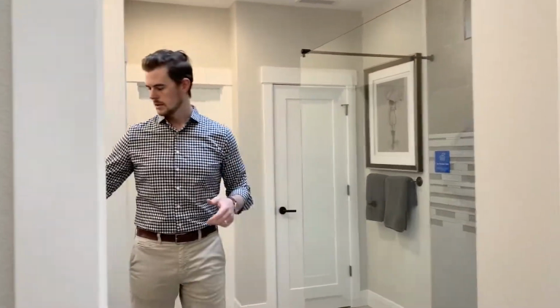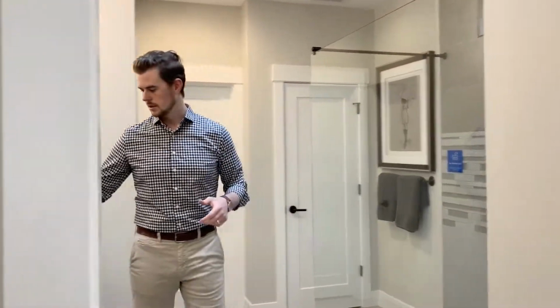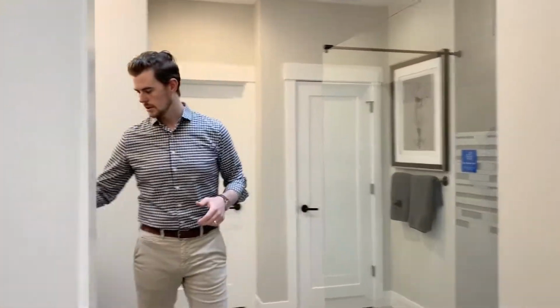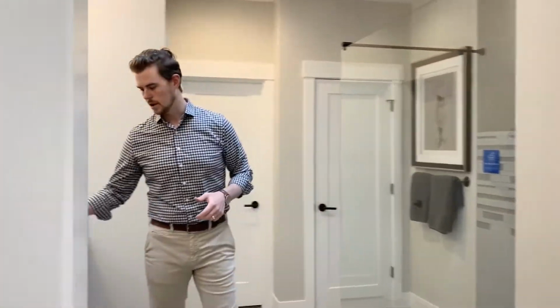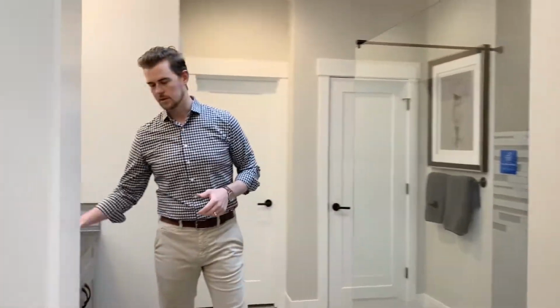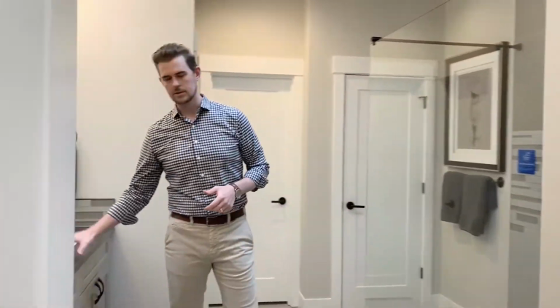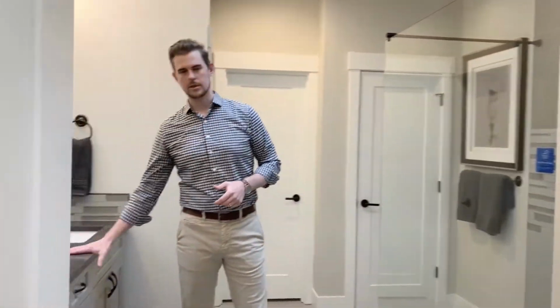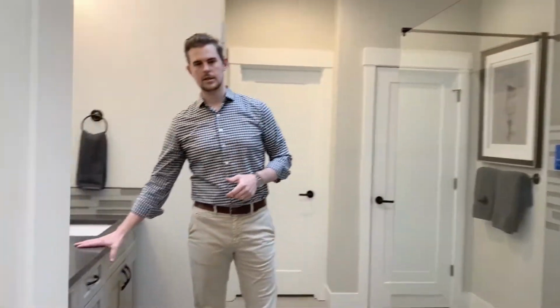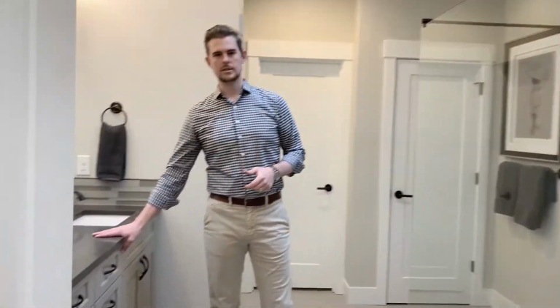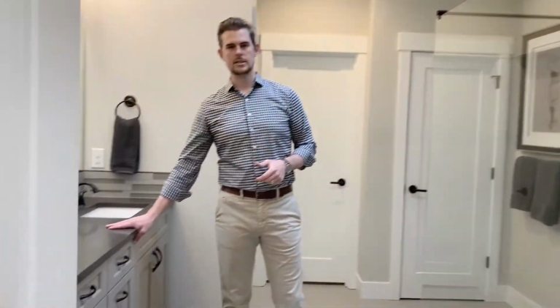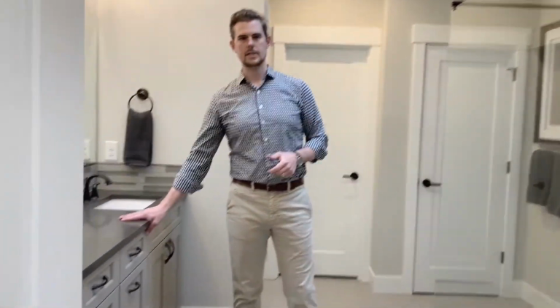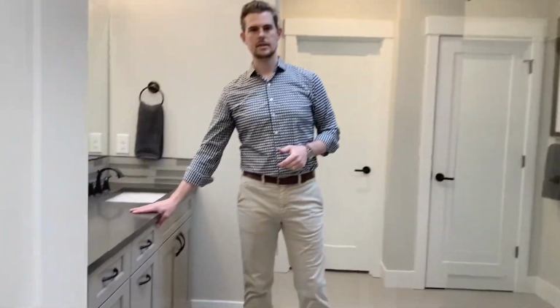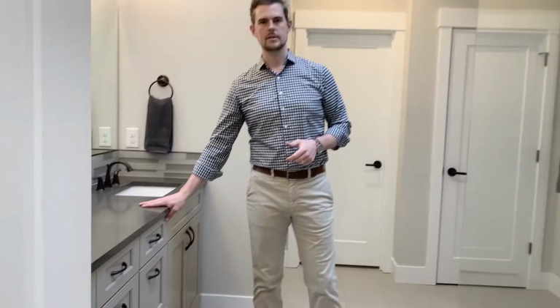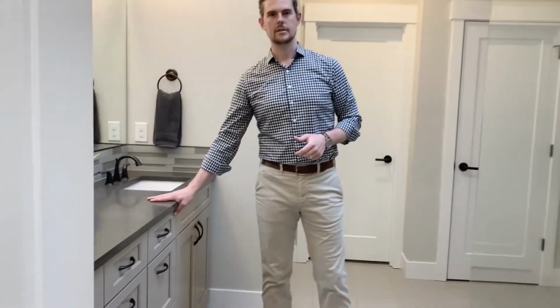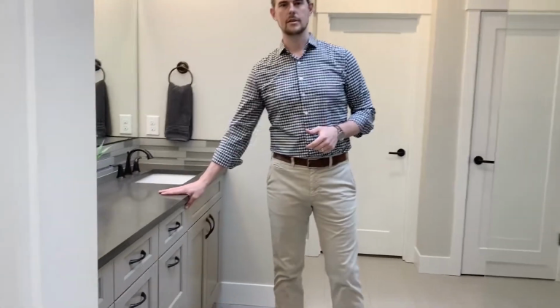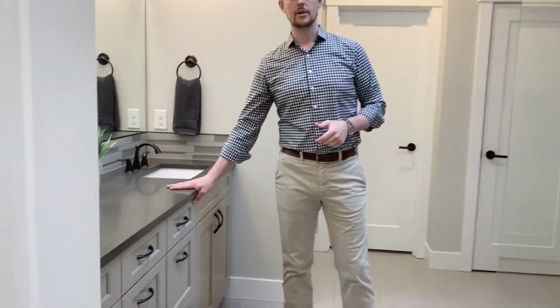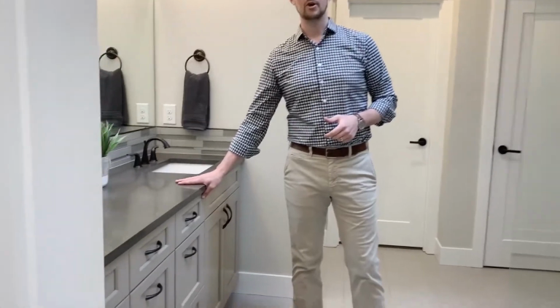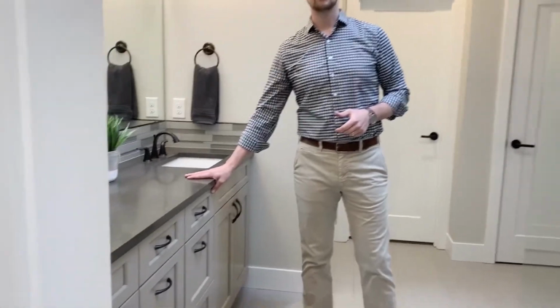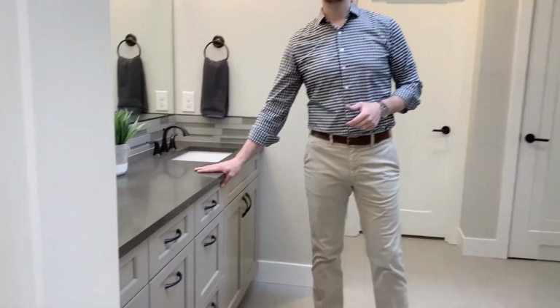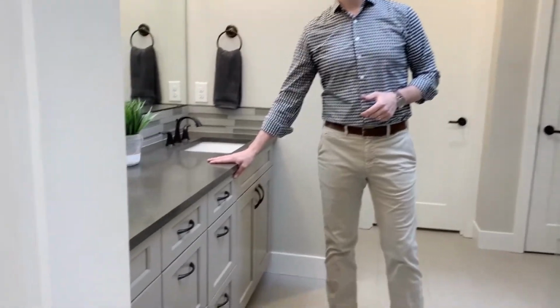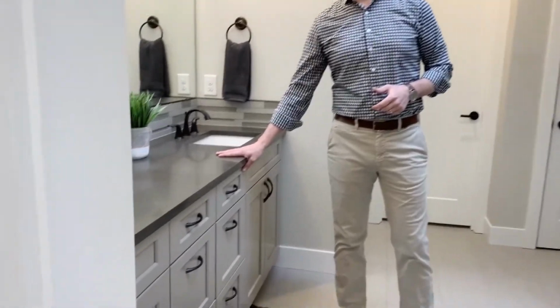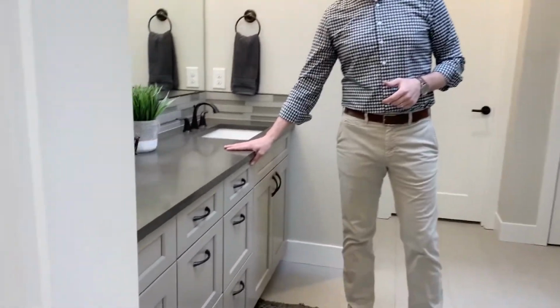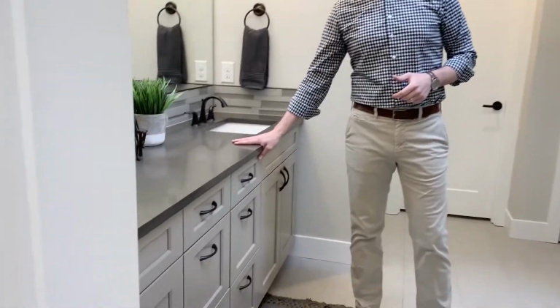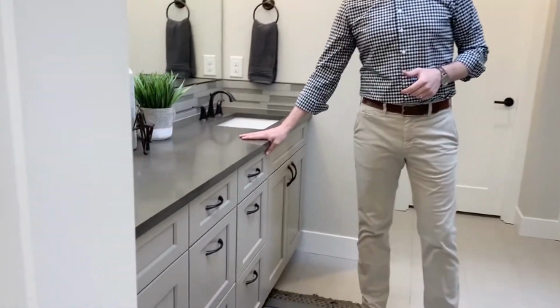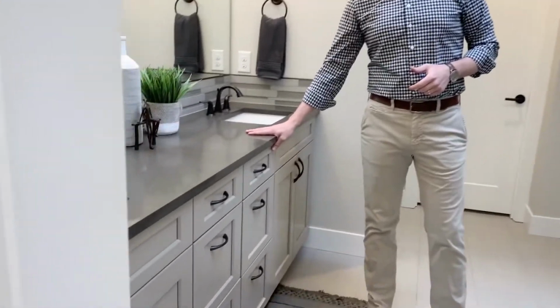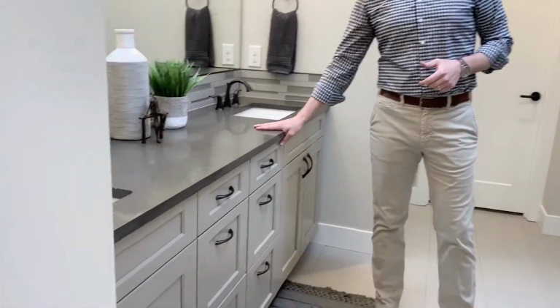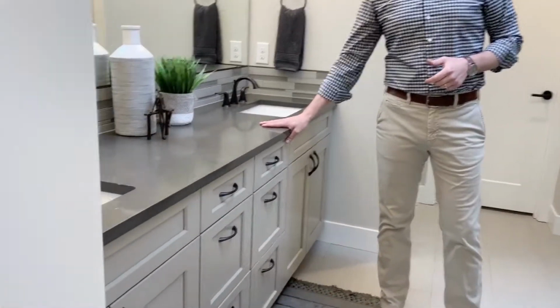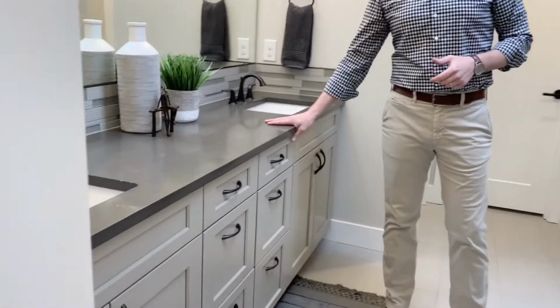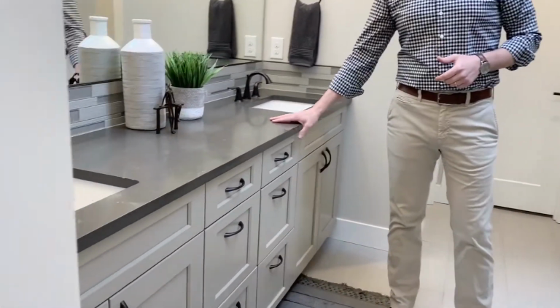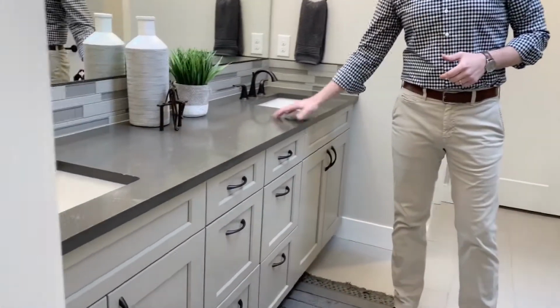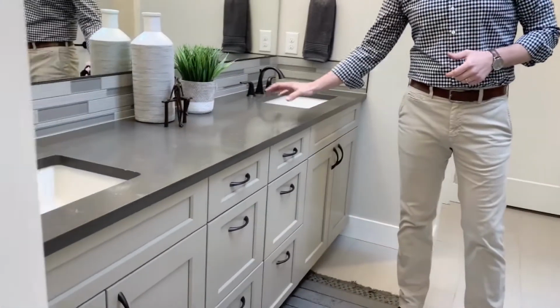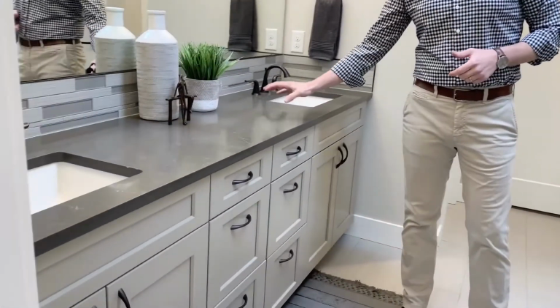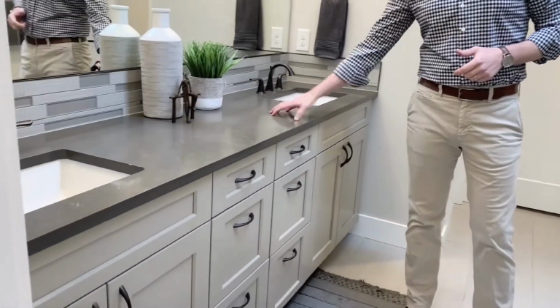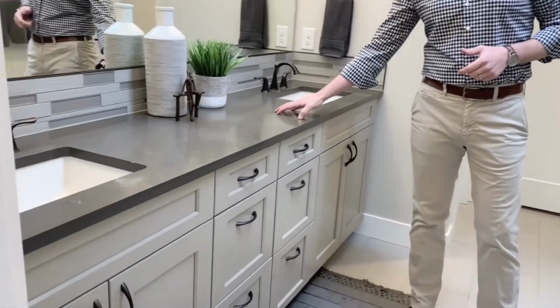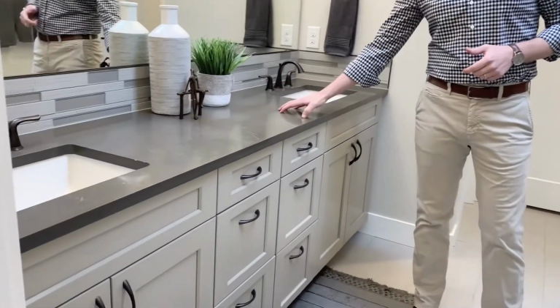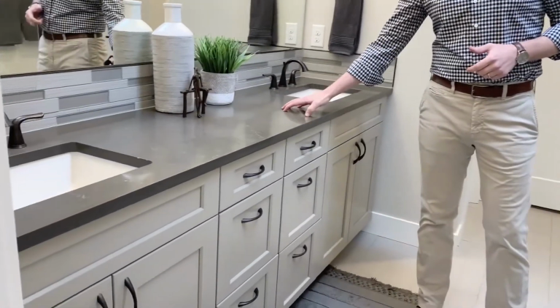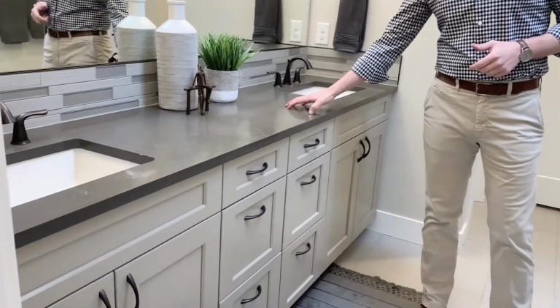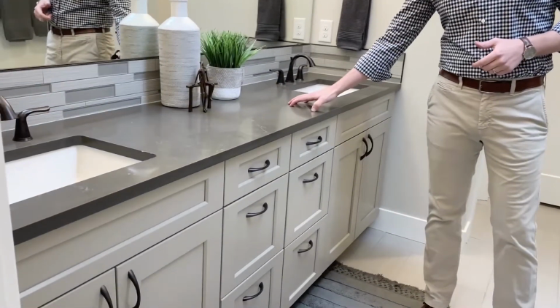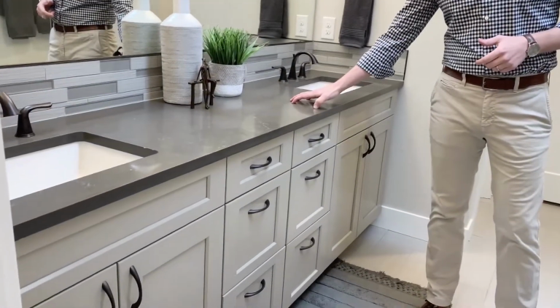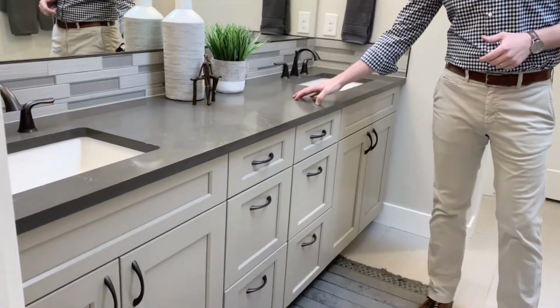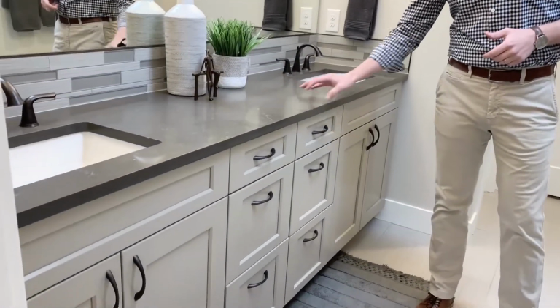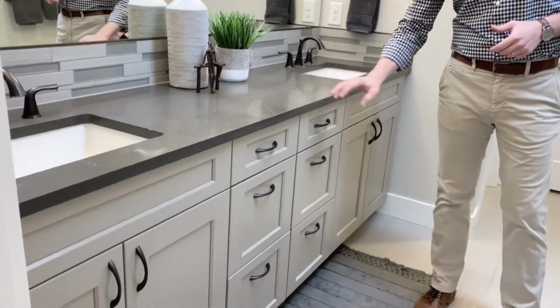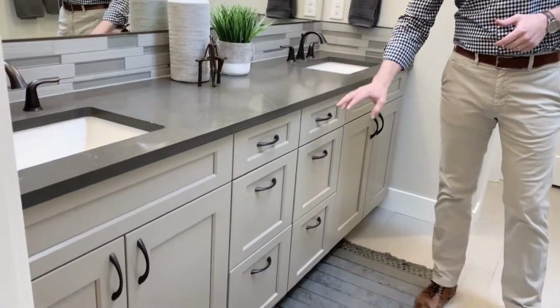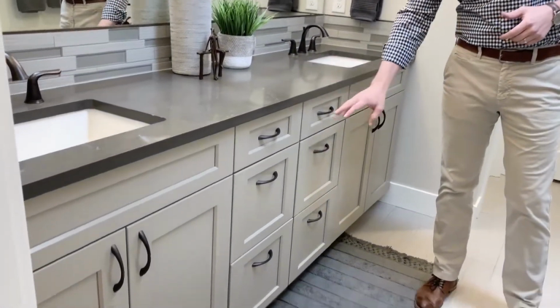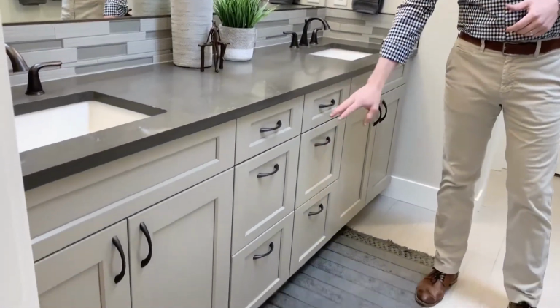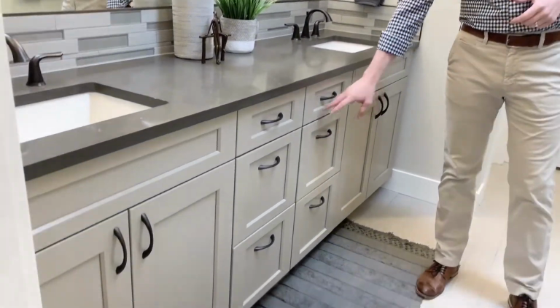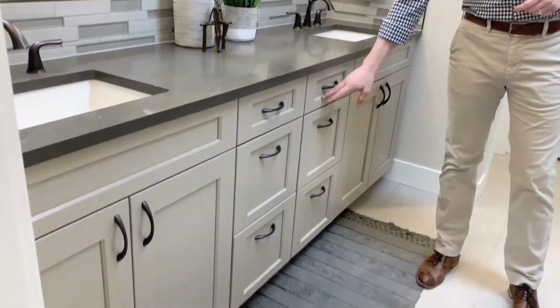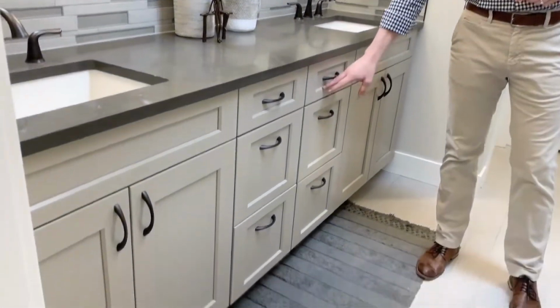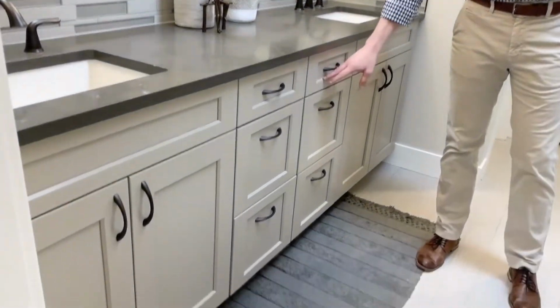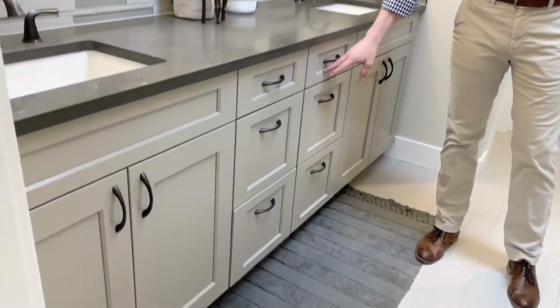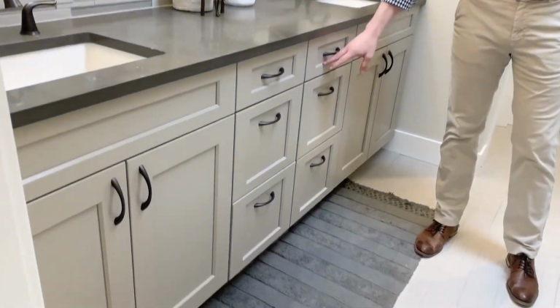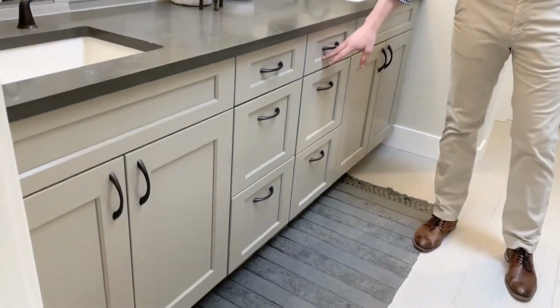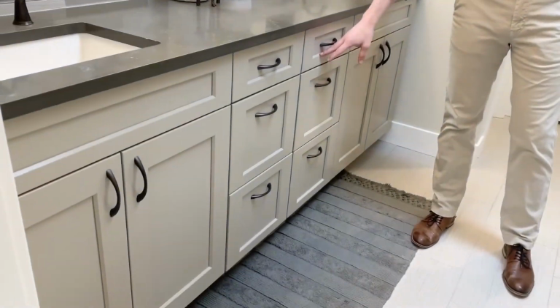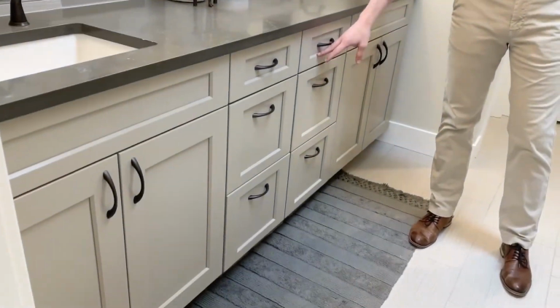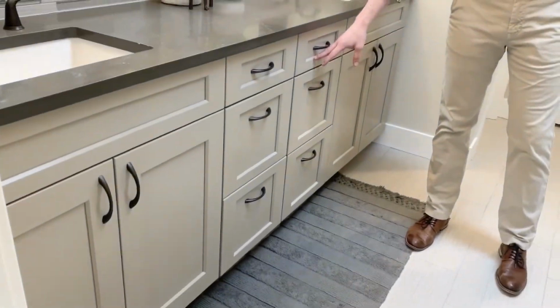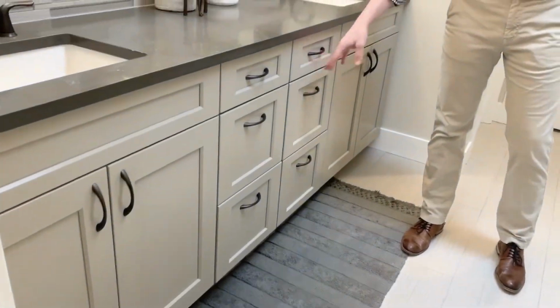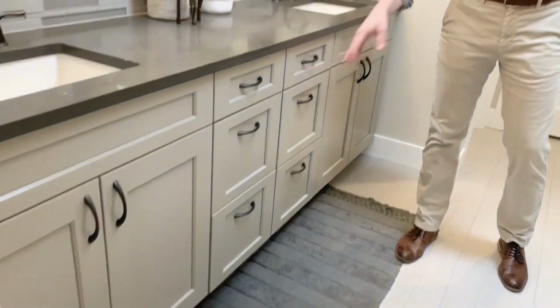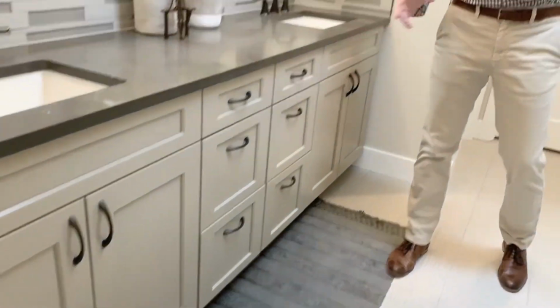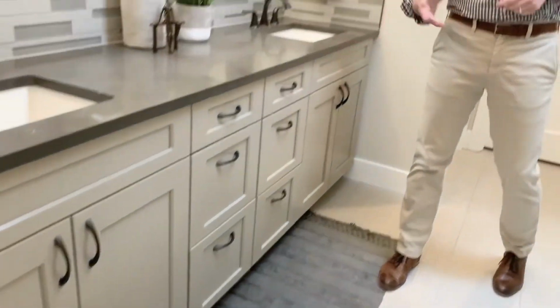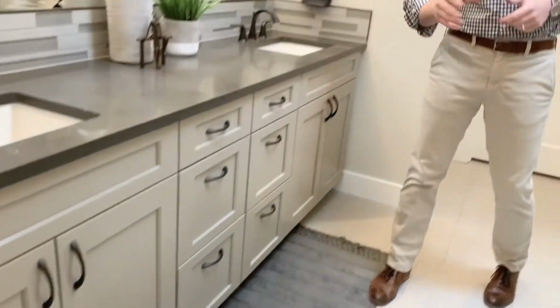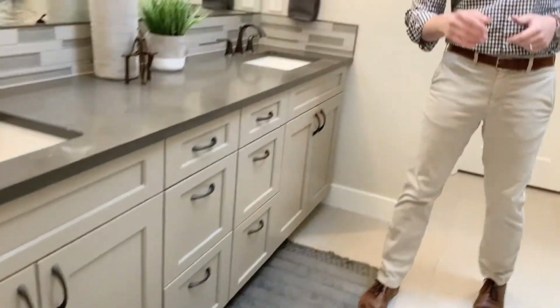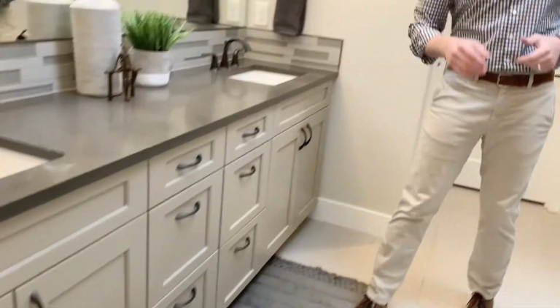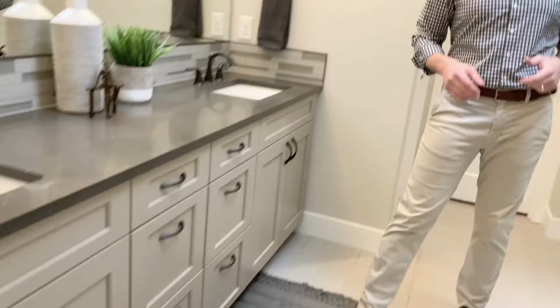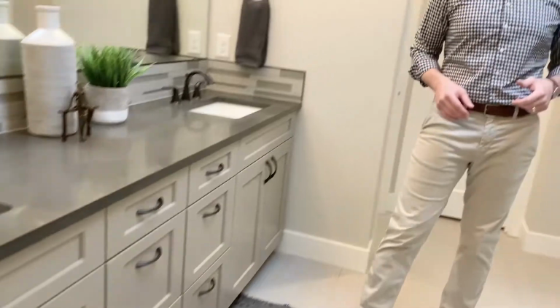You're also going to see an oversized vanity — plenty of counter space, two banks of drawers, and plenty of storage.